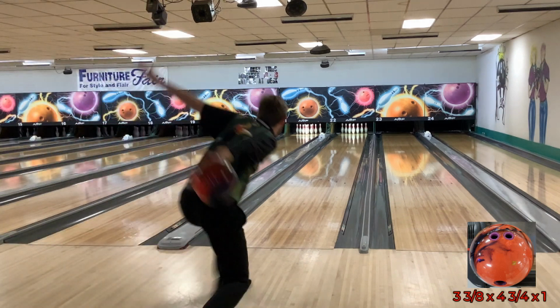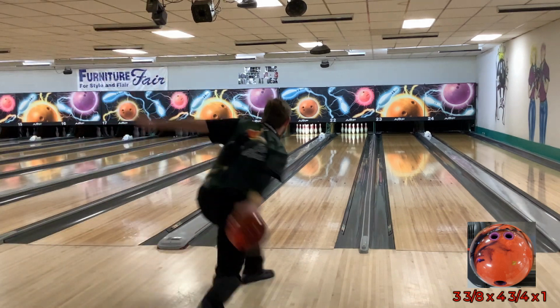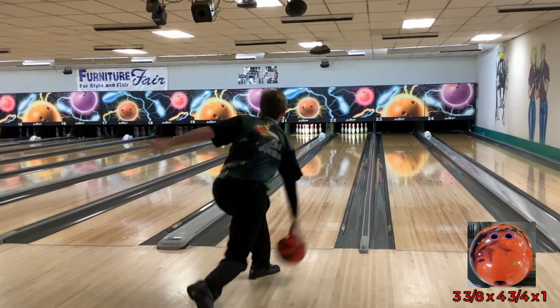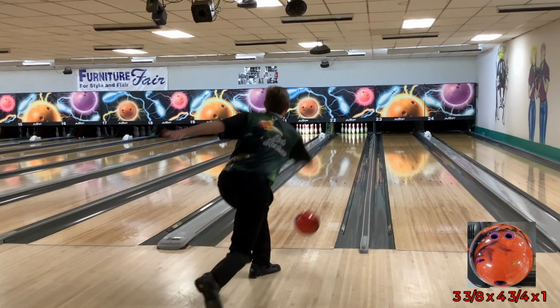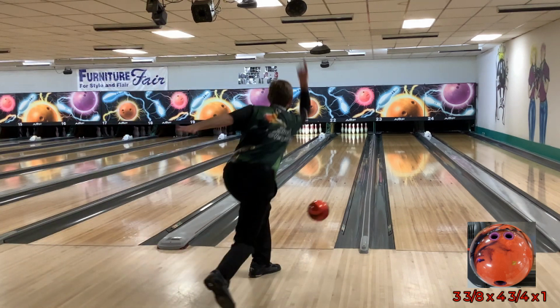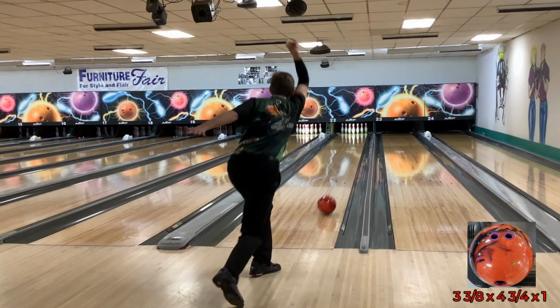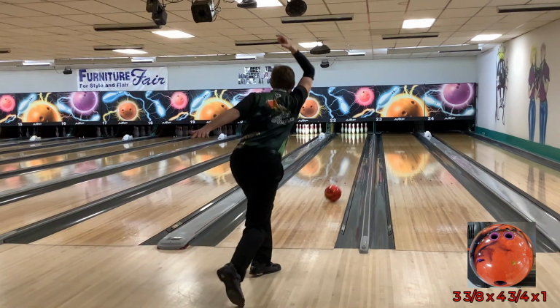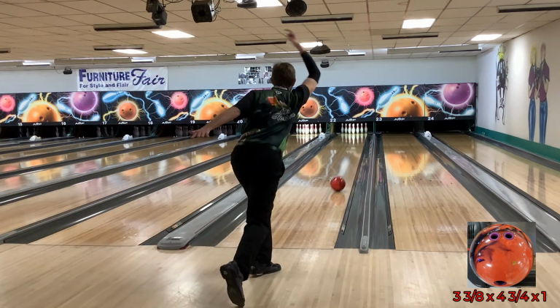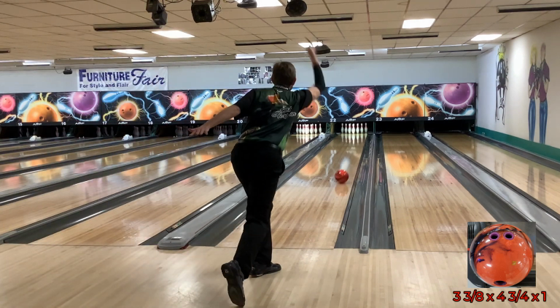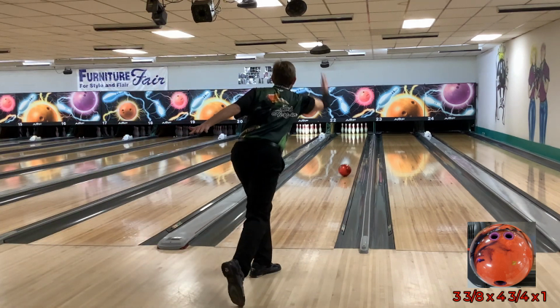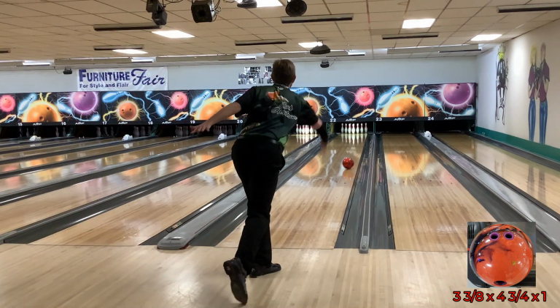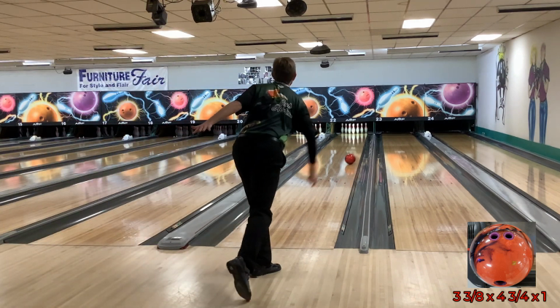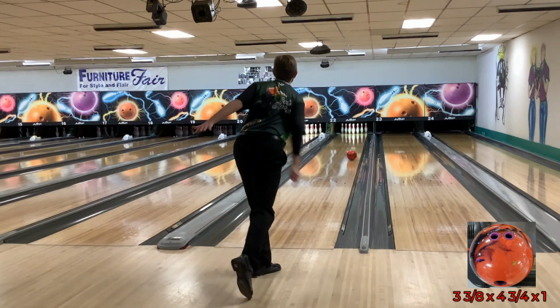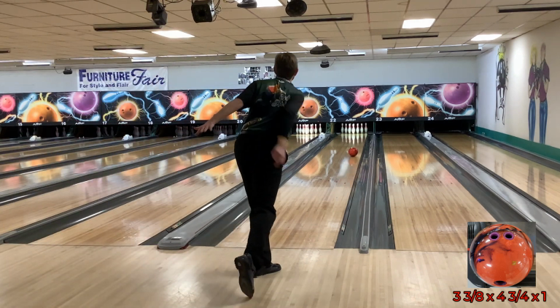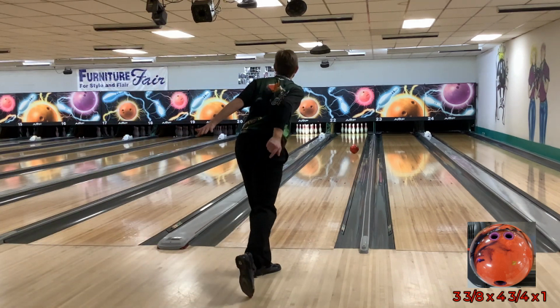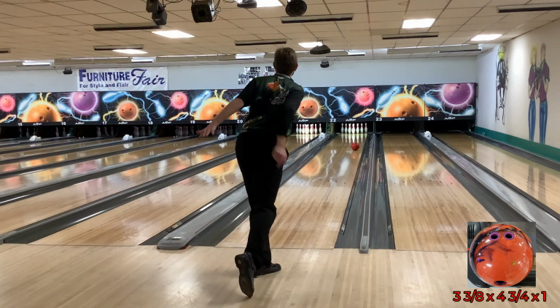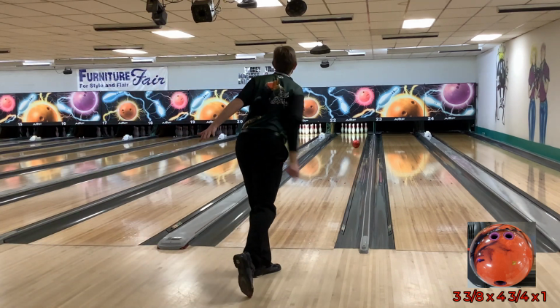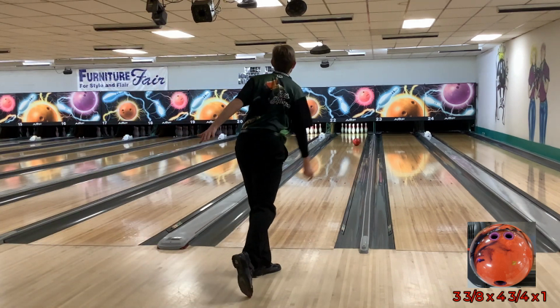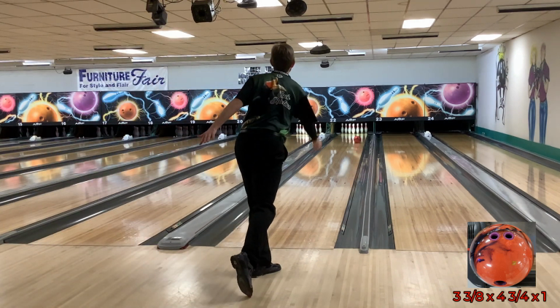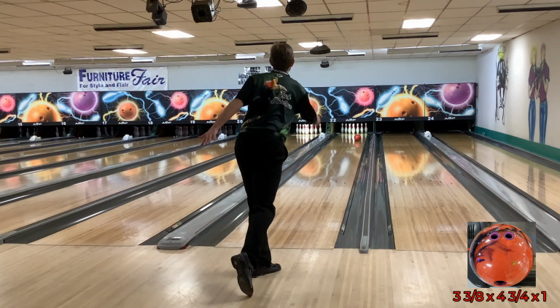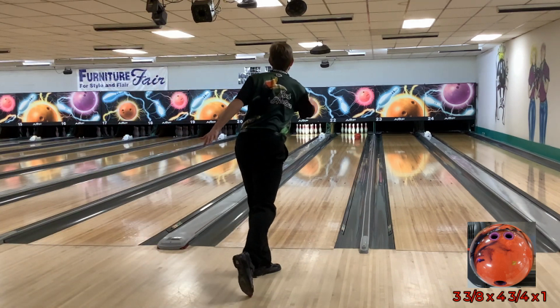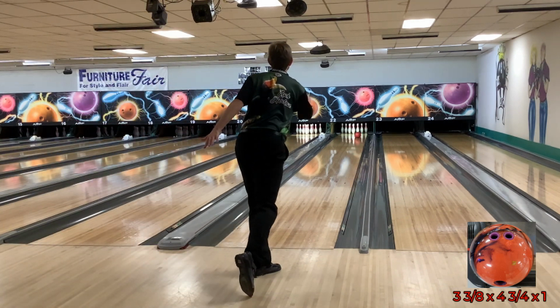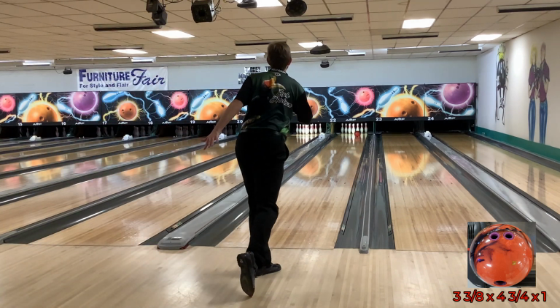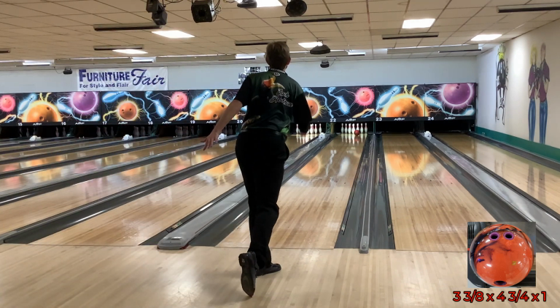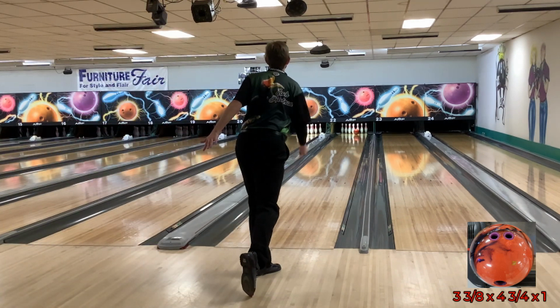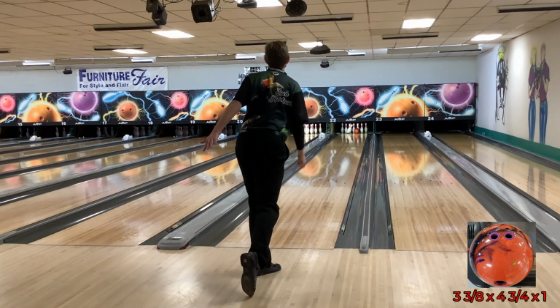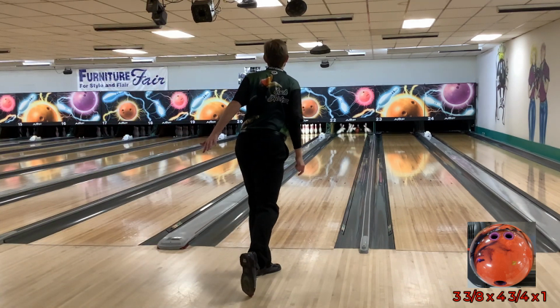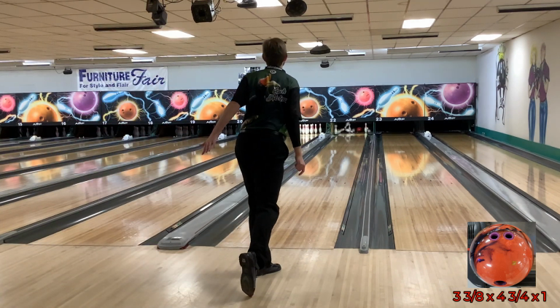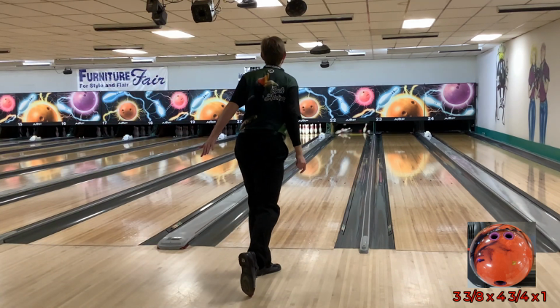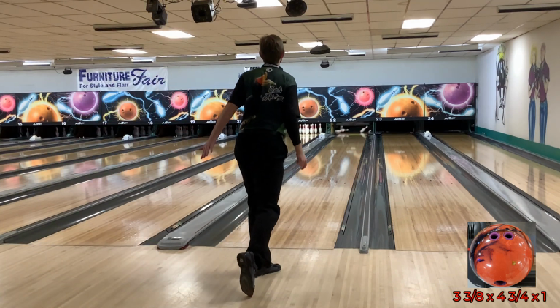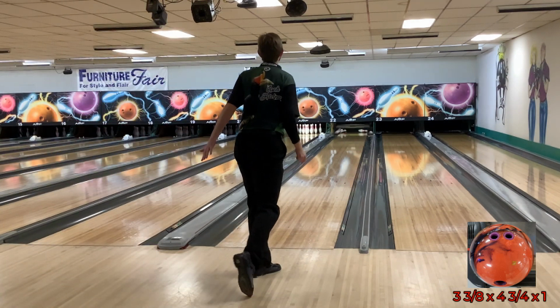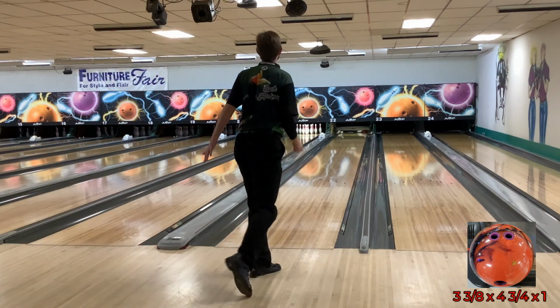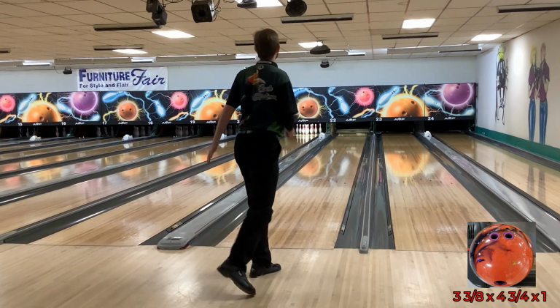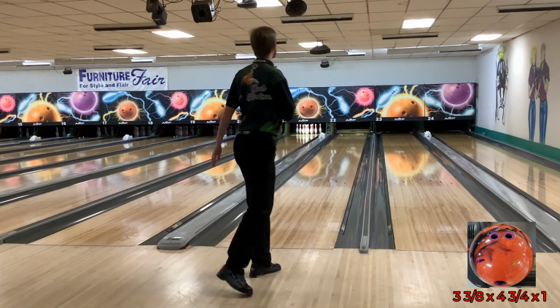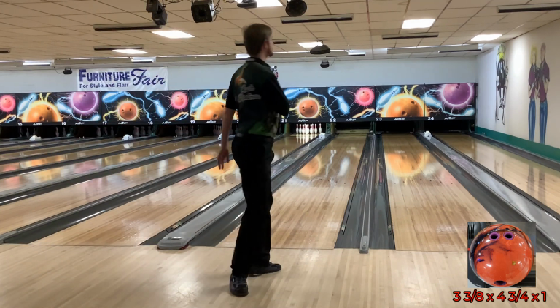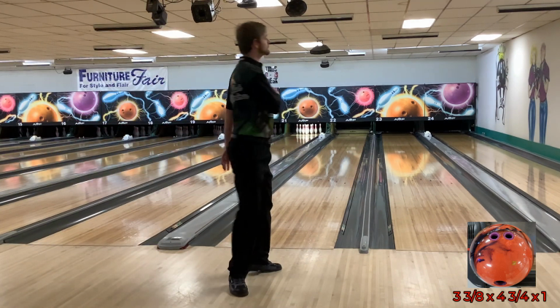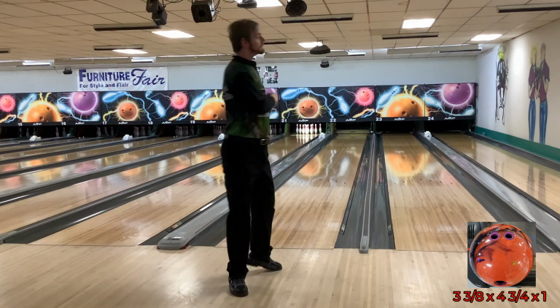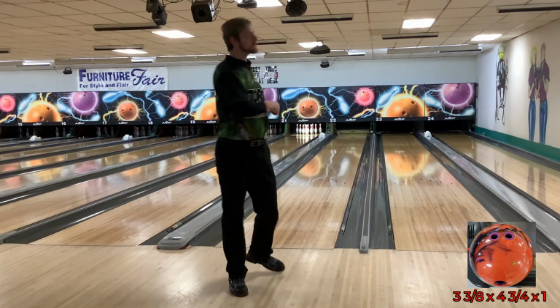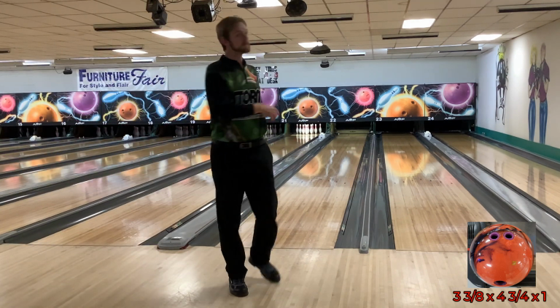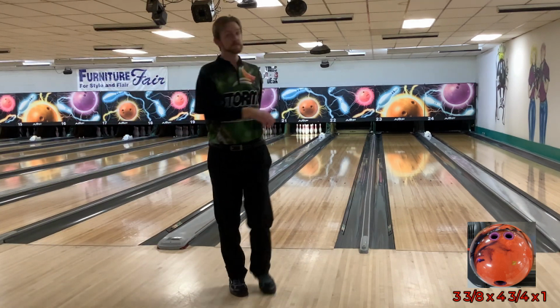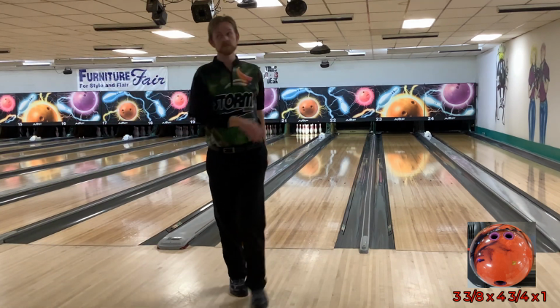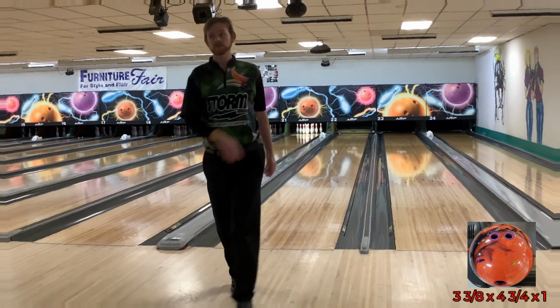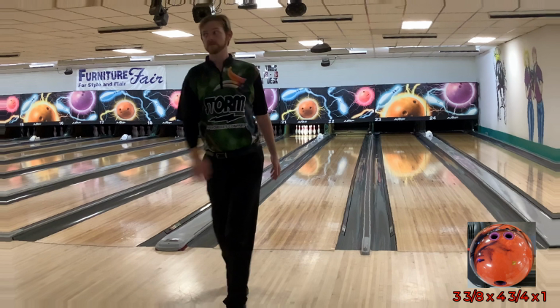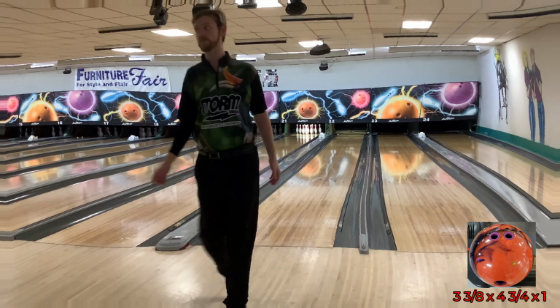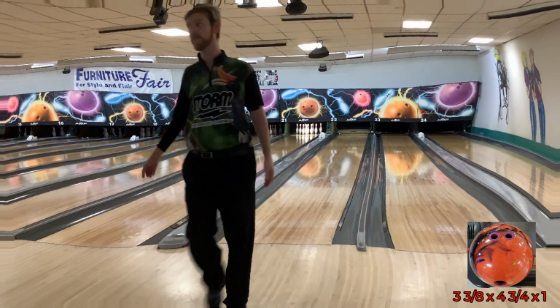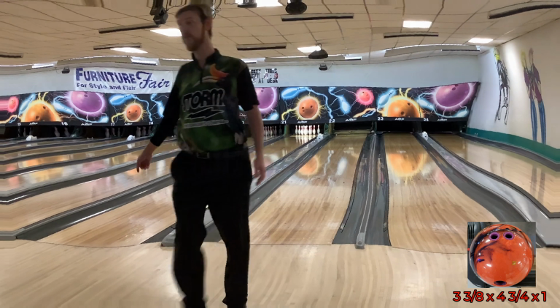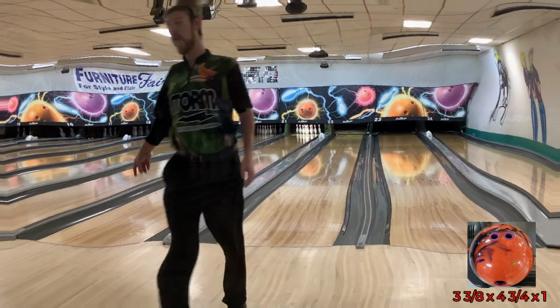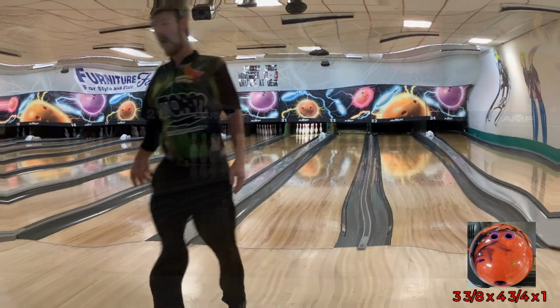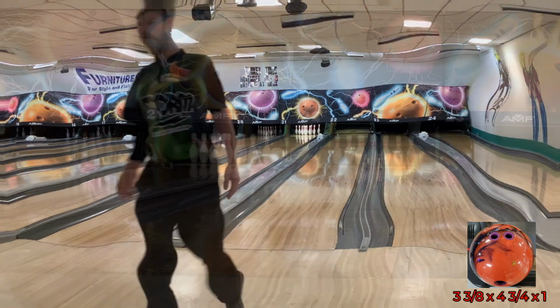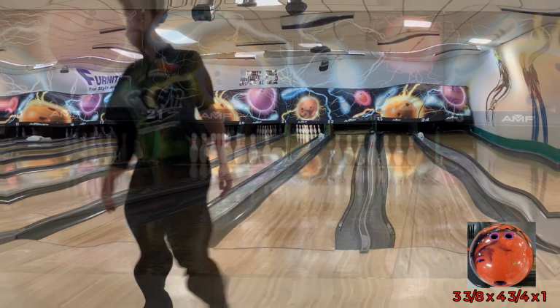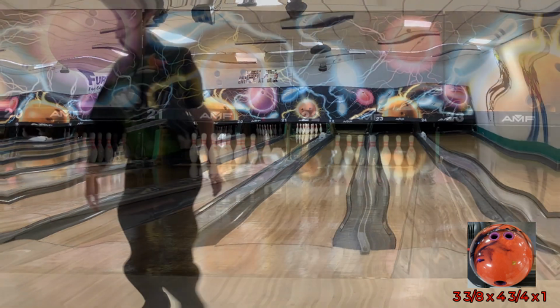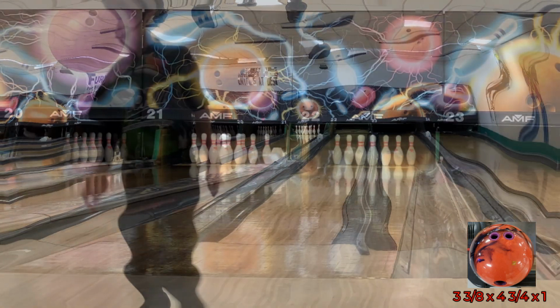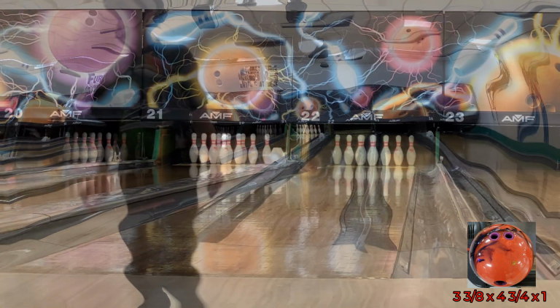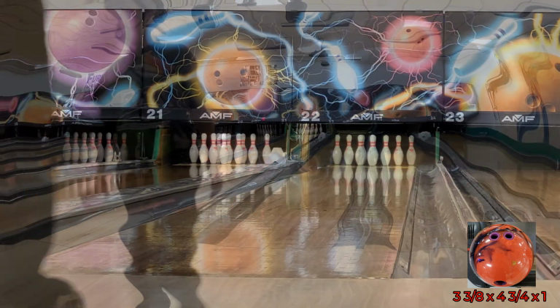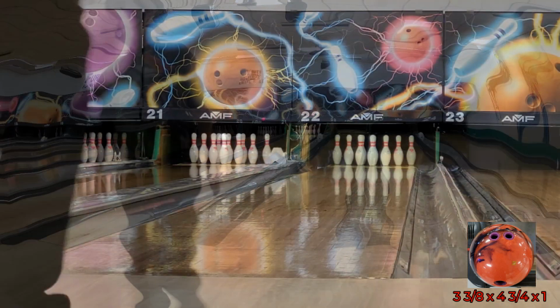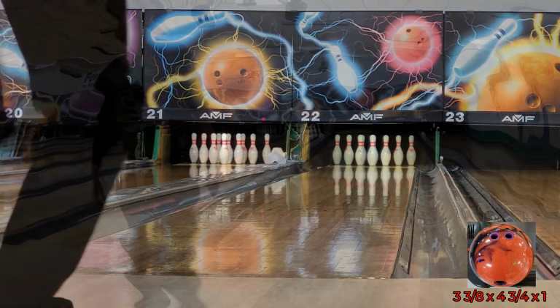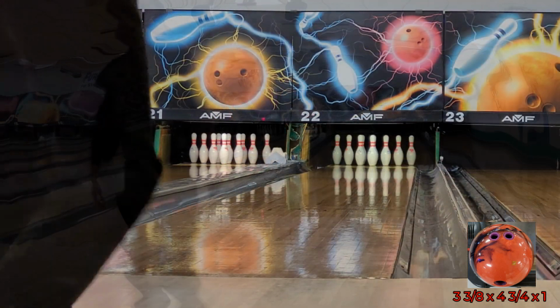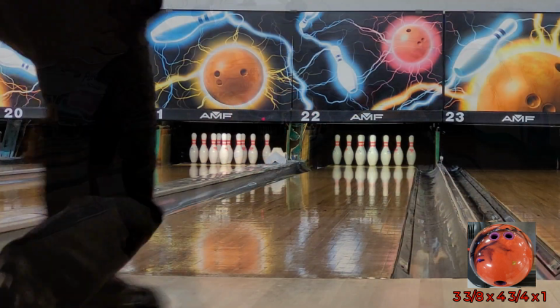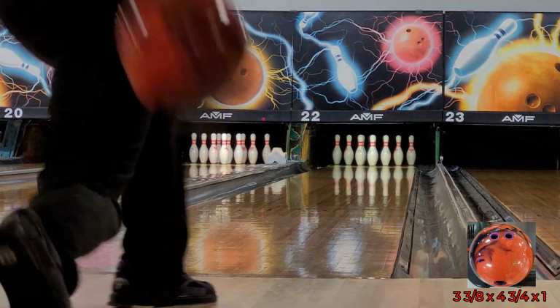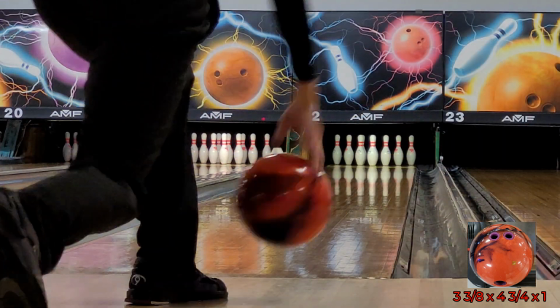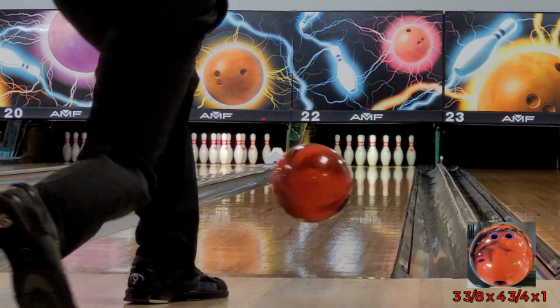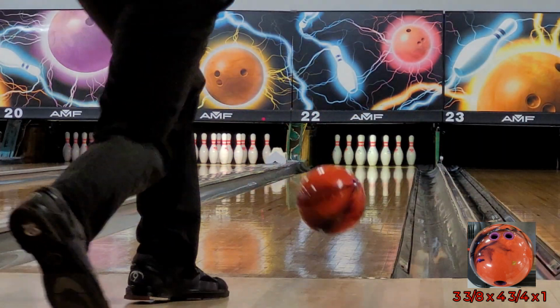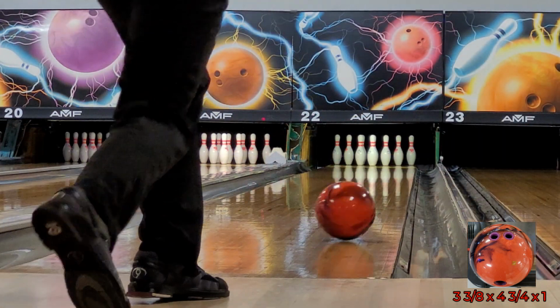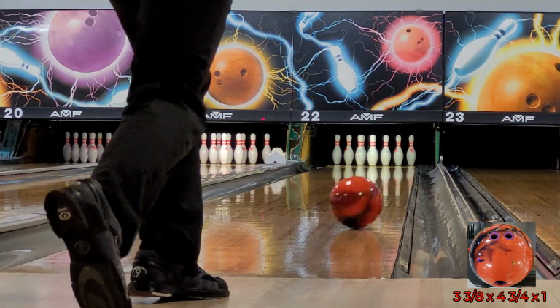Hey everyone, this is the Birdman, Zach Horstman, flying at you with a review for the new Rotogrip TNT Infused.